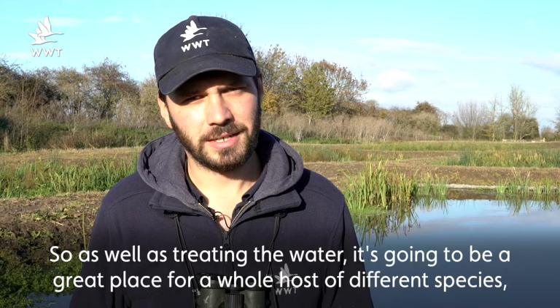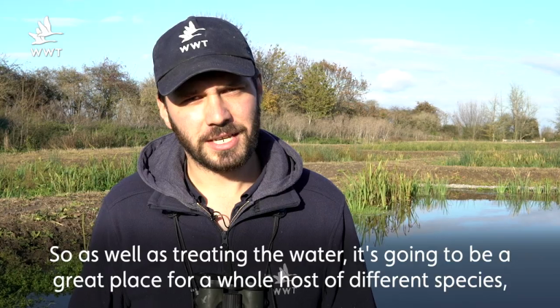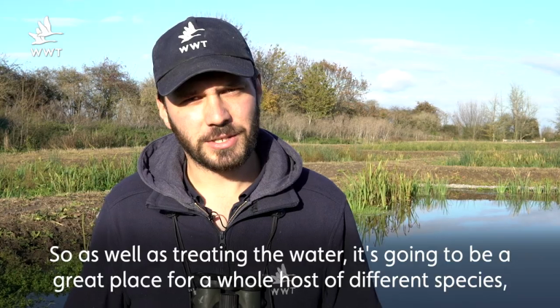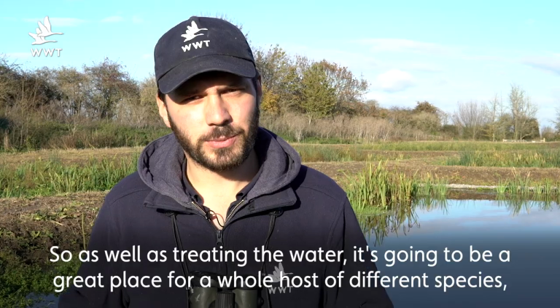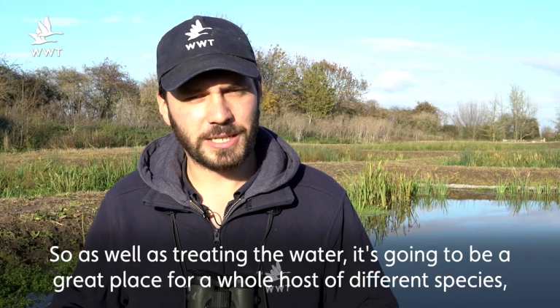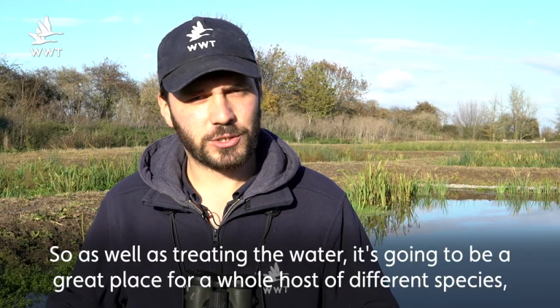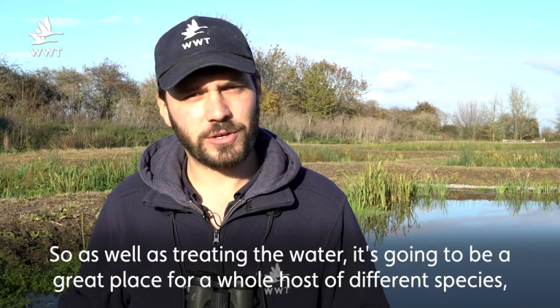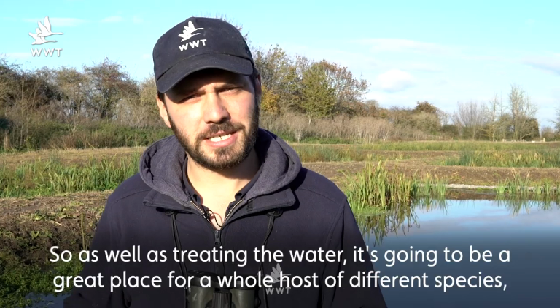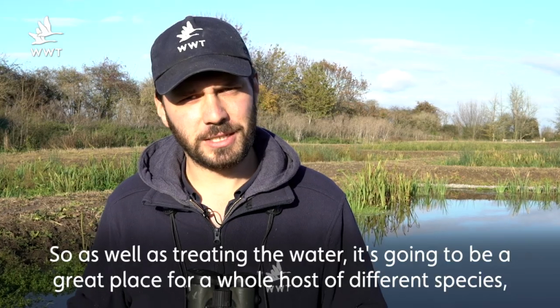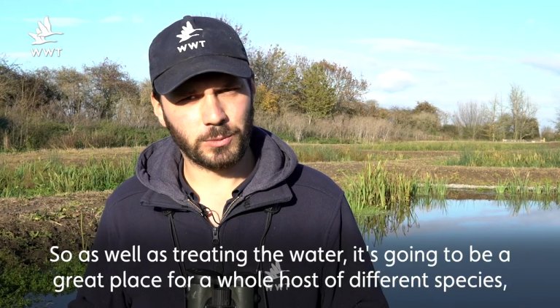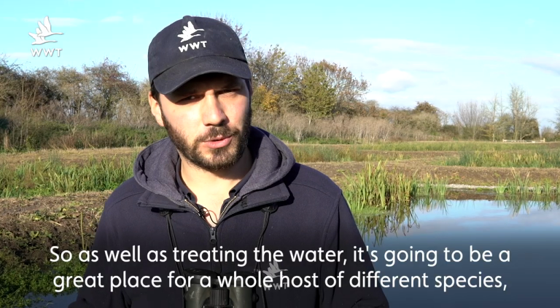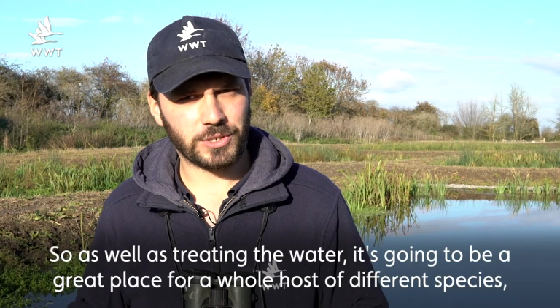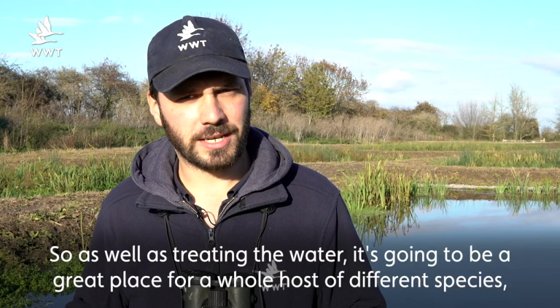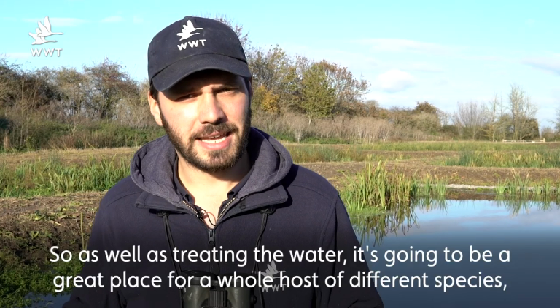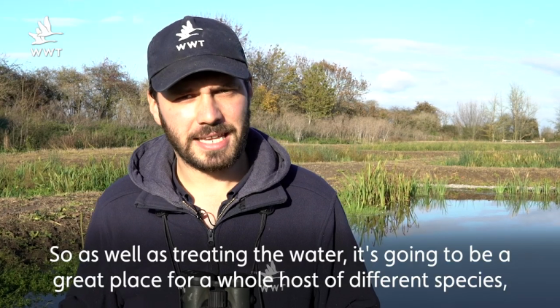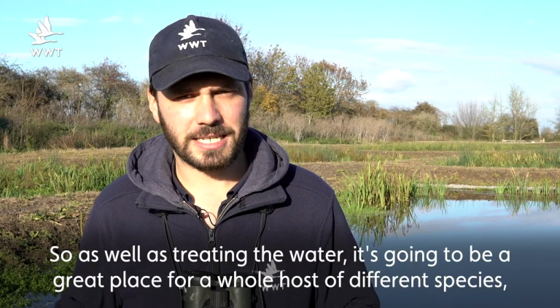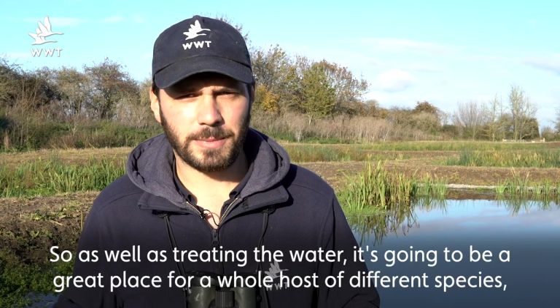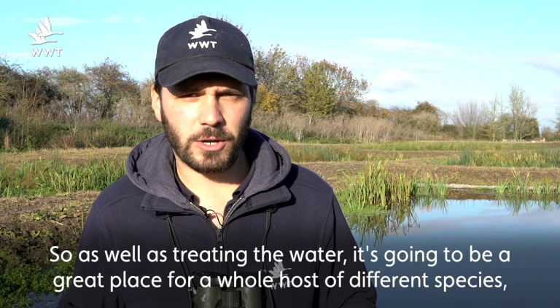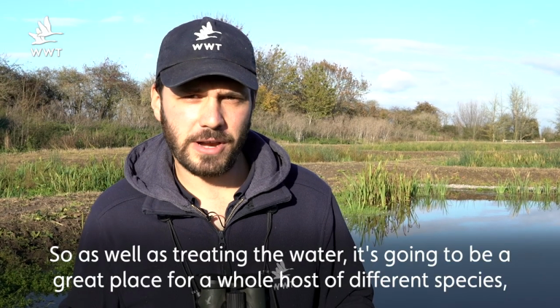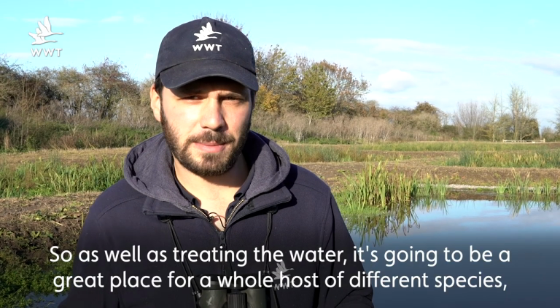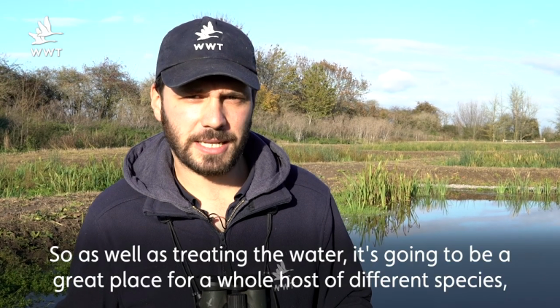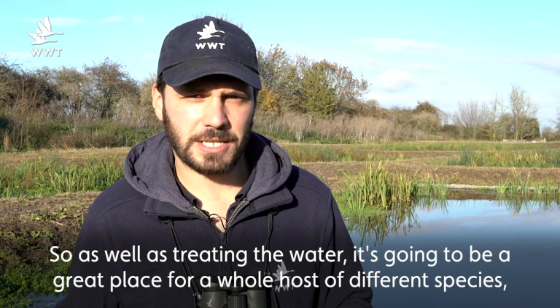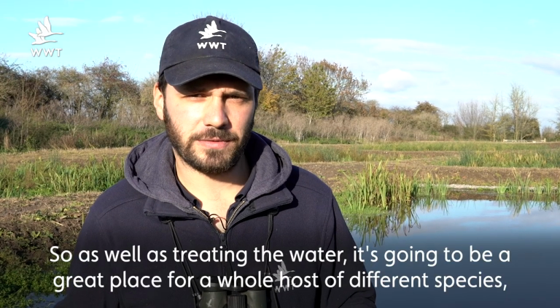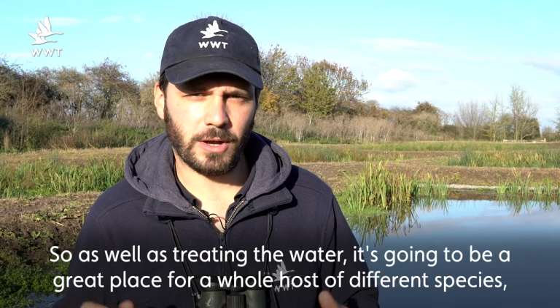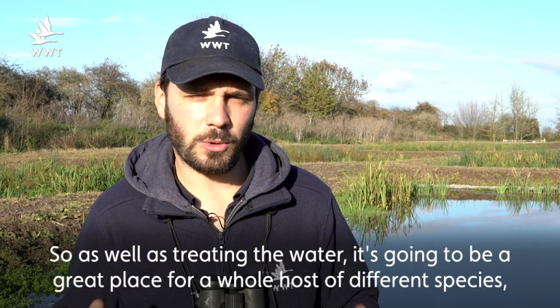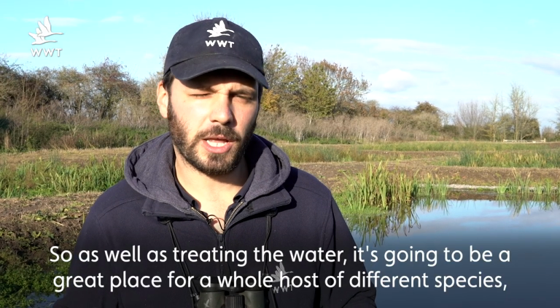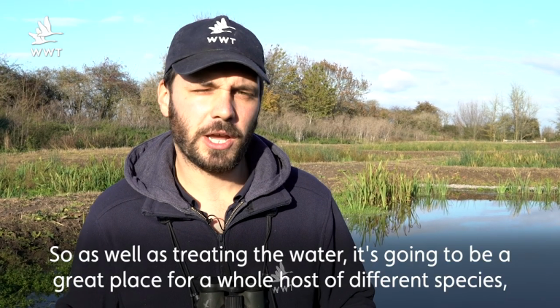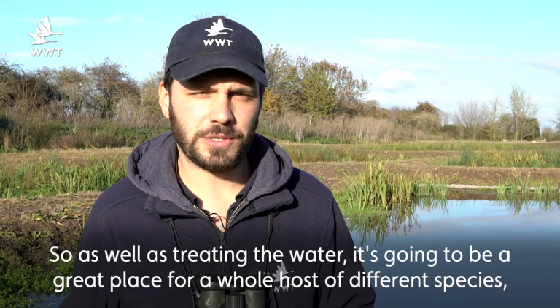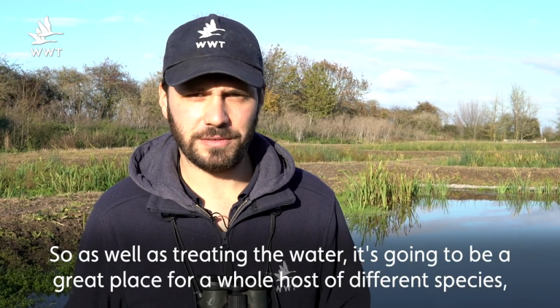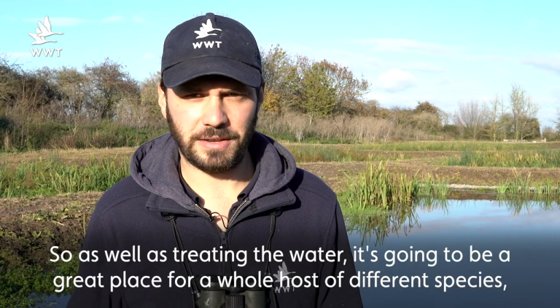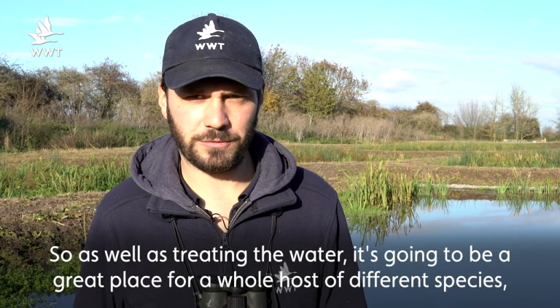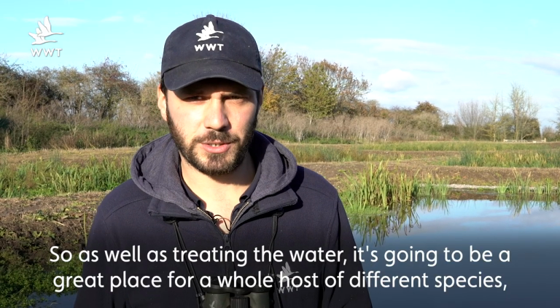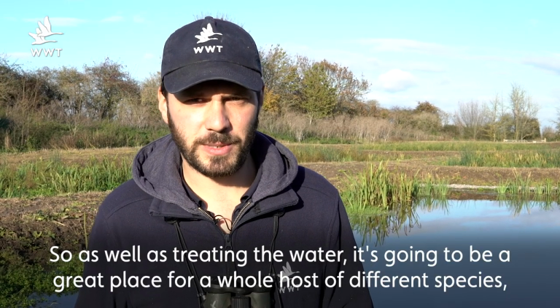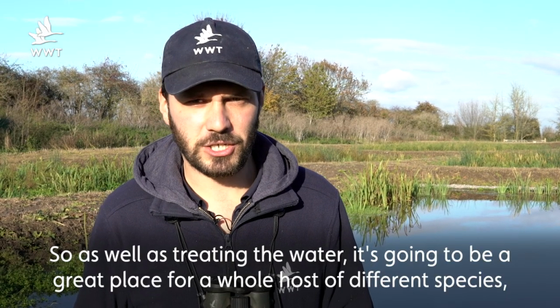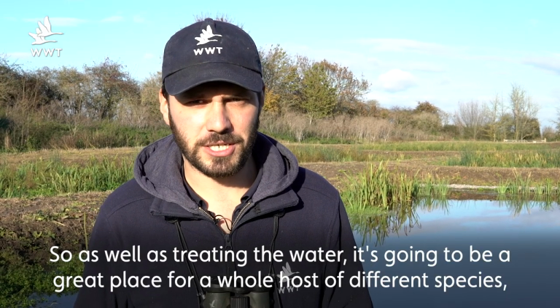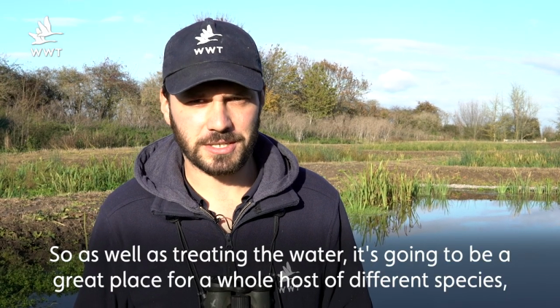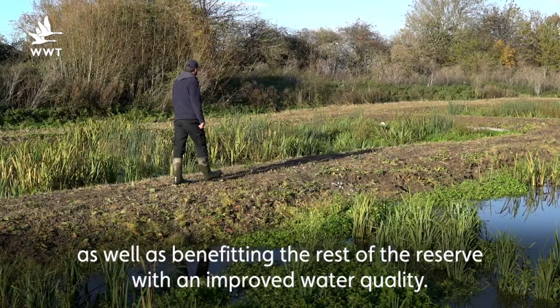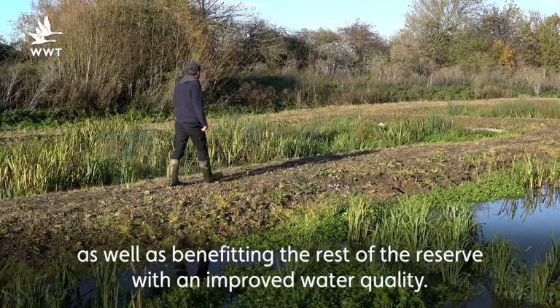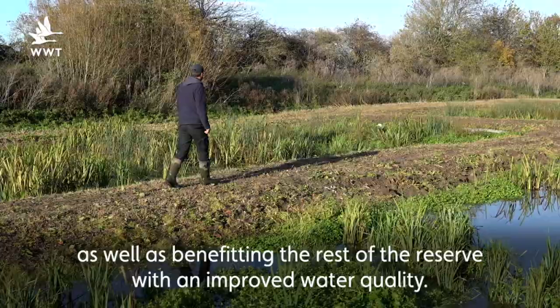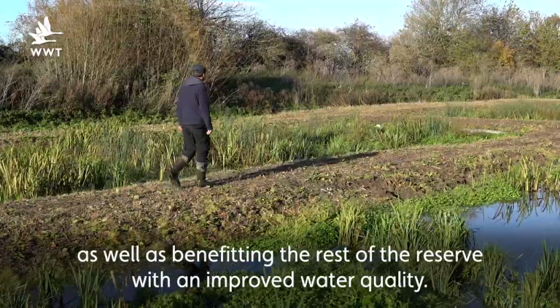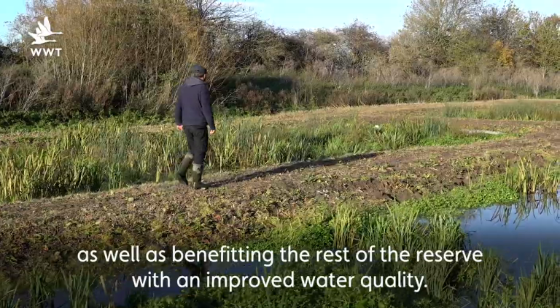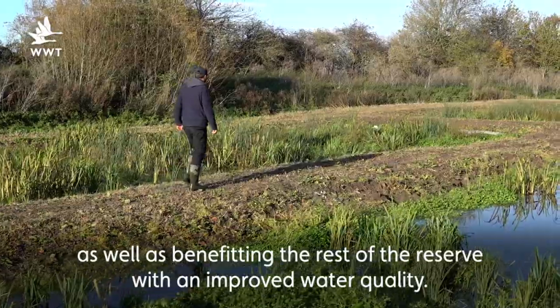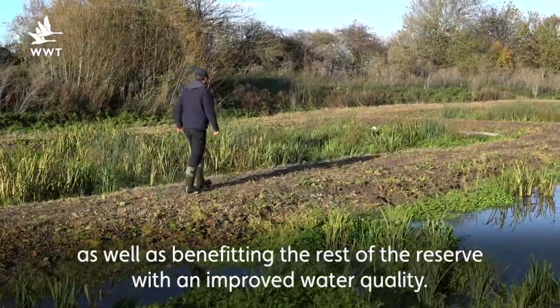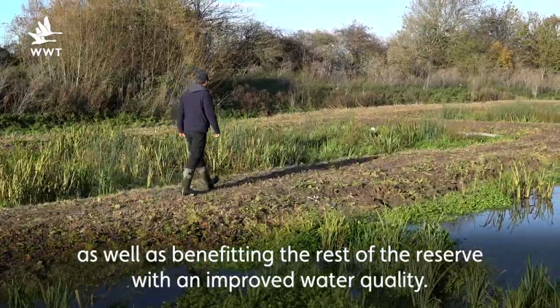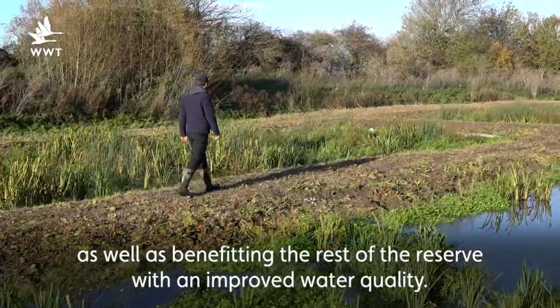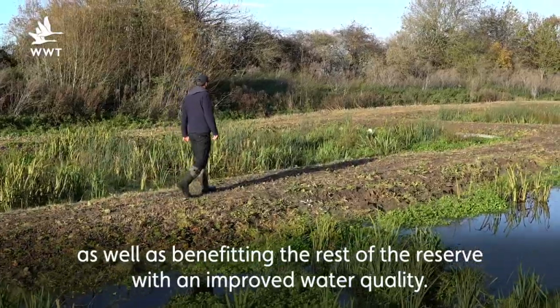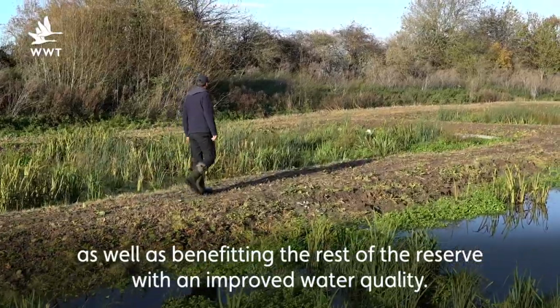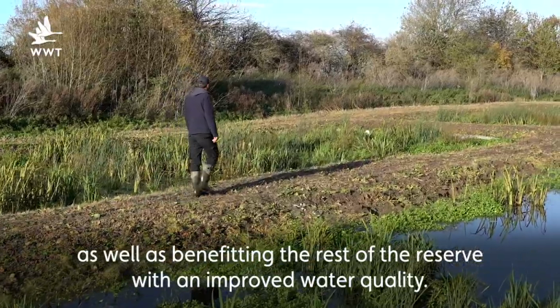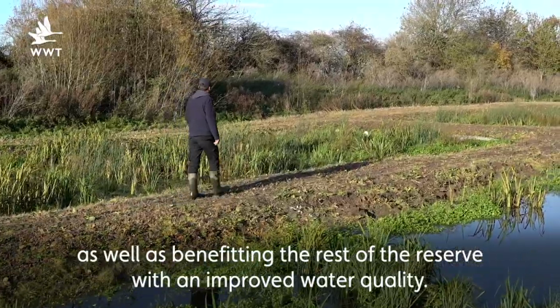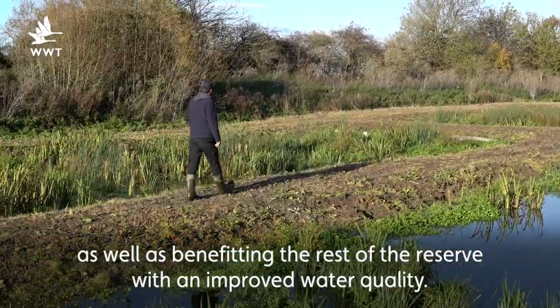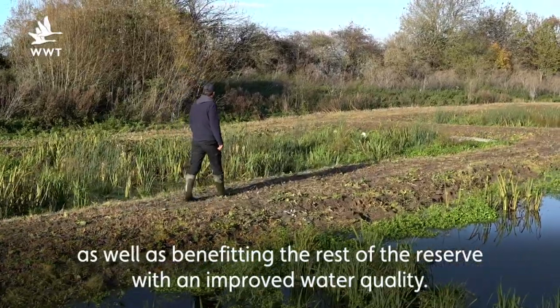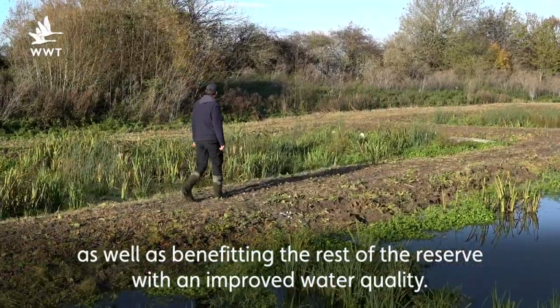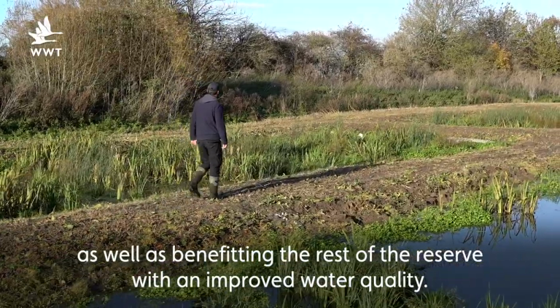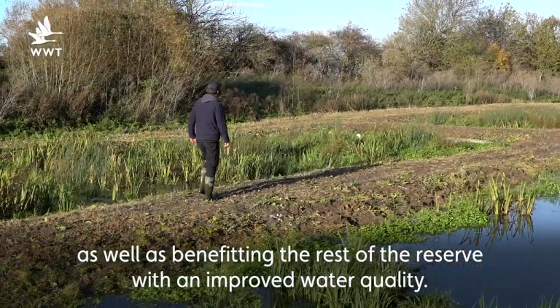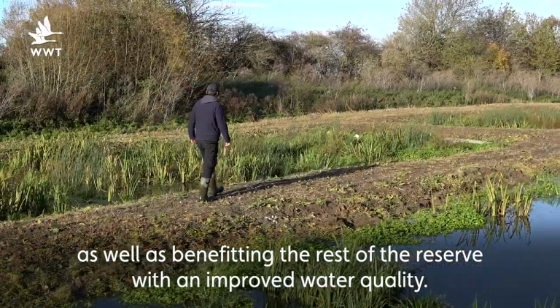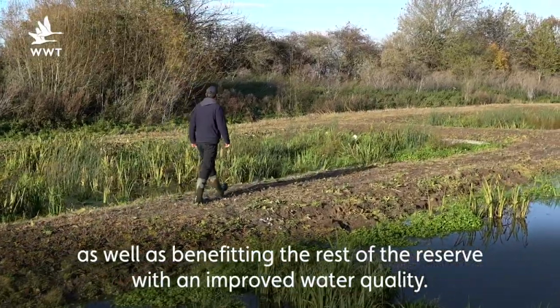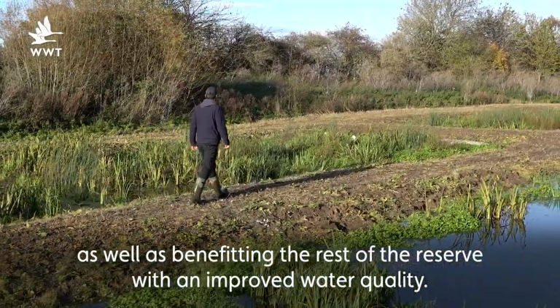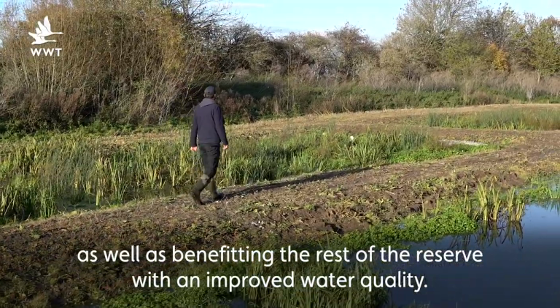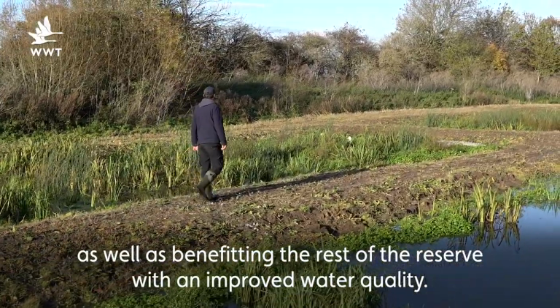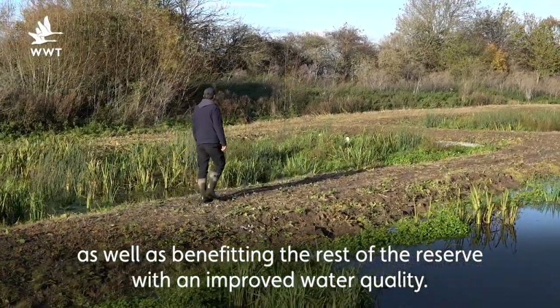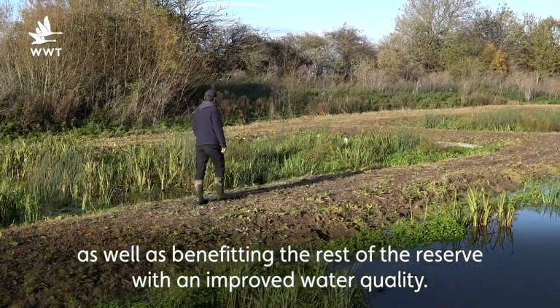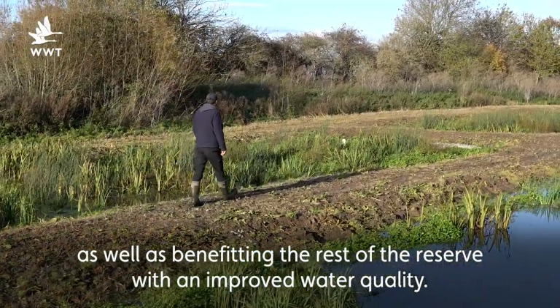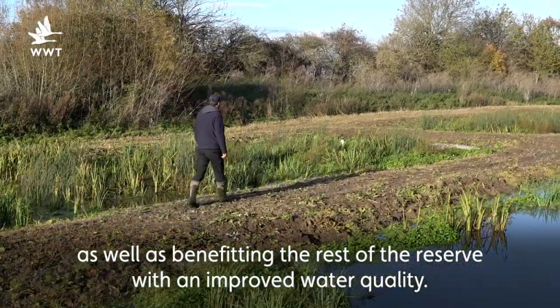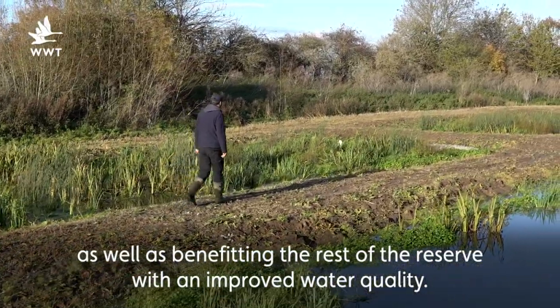So as well as treating the water, it's going to be a great place for a whole host of different species, as well as benefiting the rest of the reserve with improved water quality.